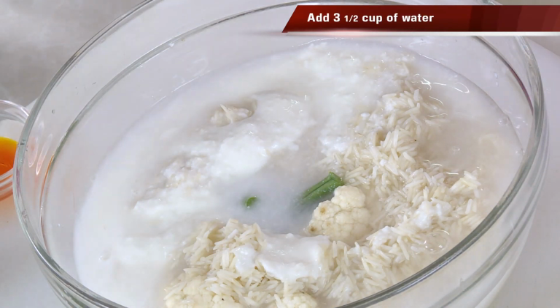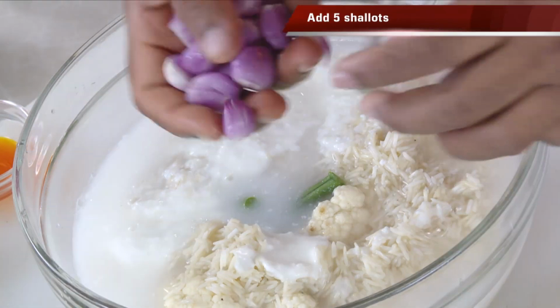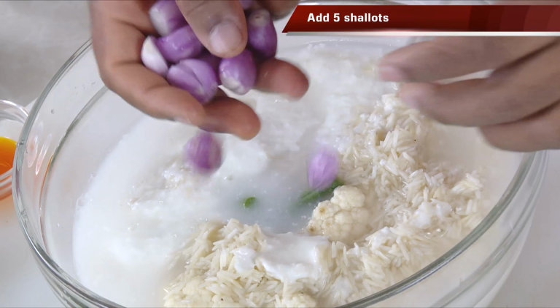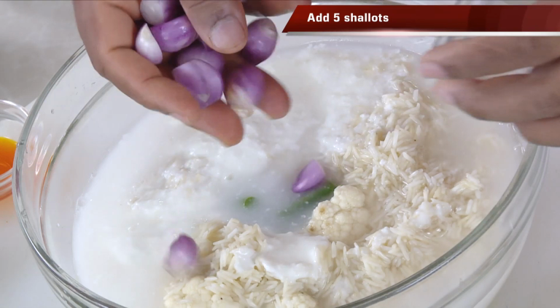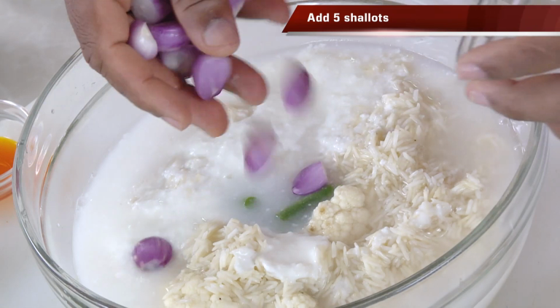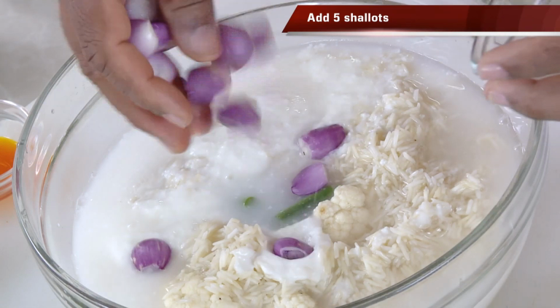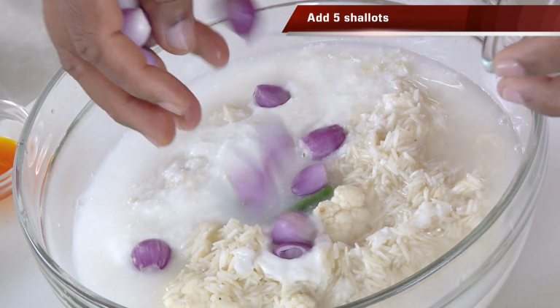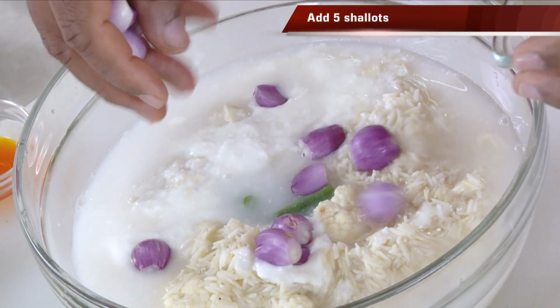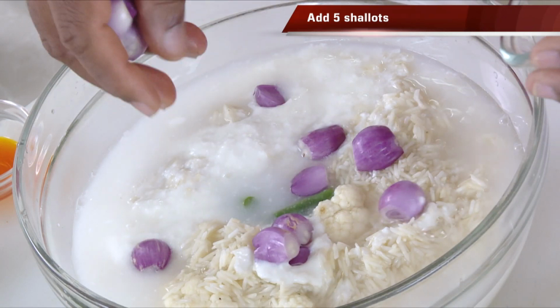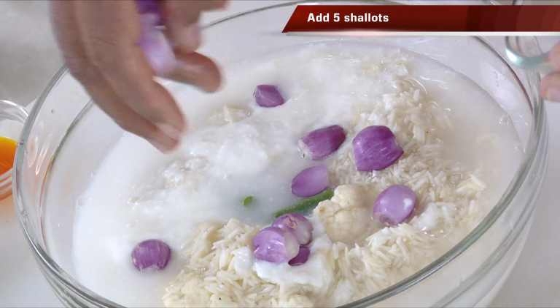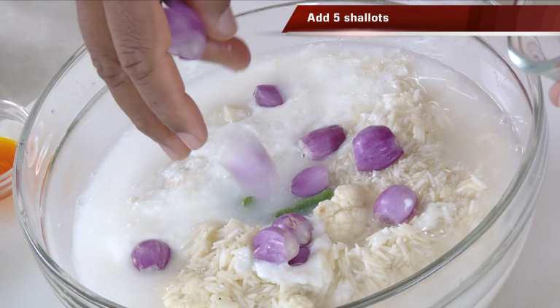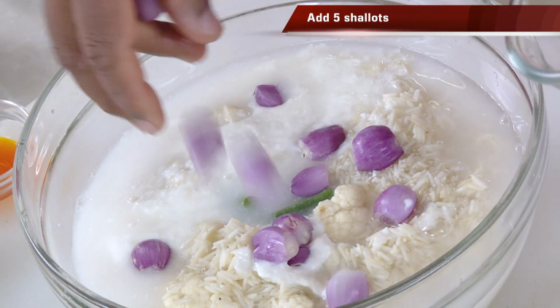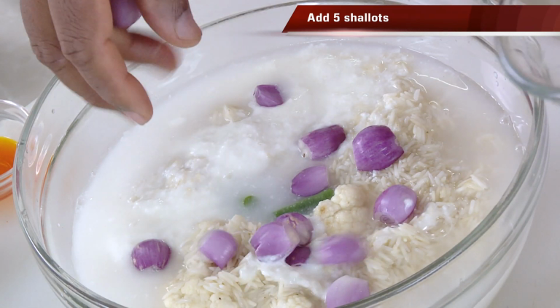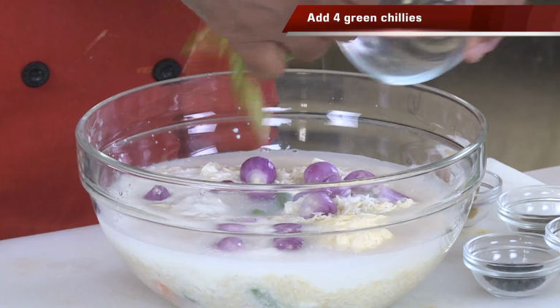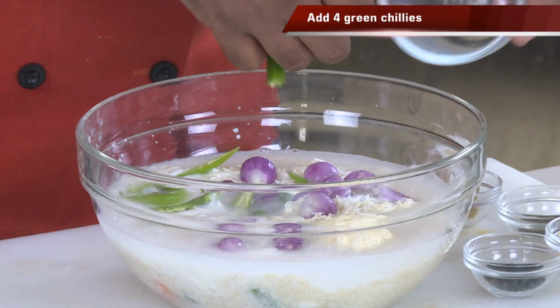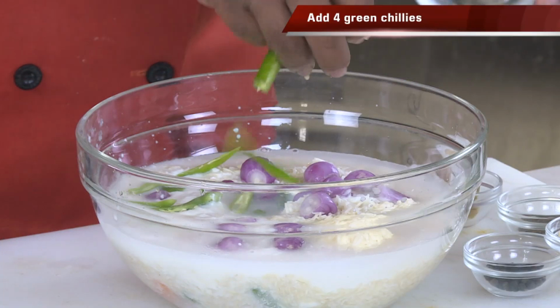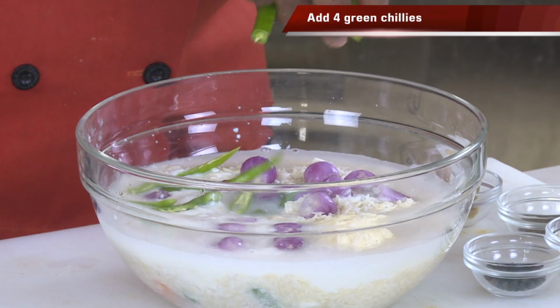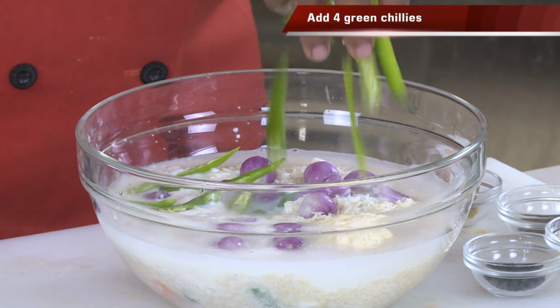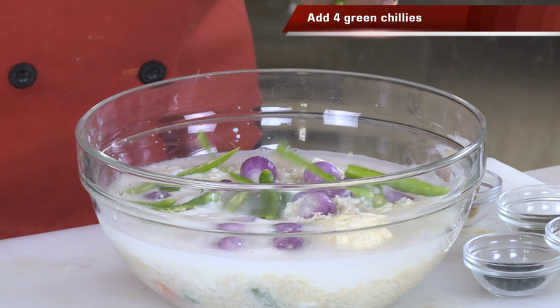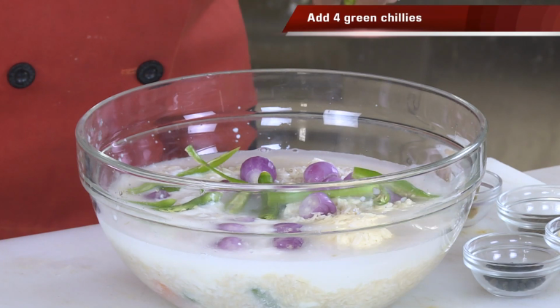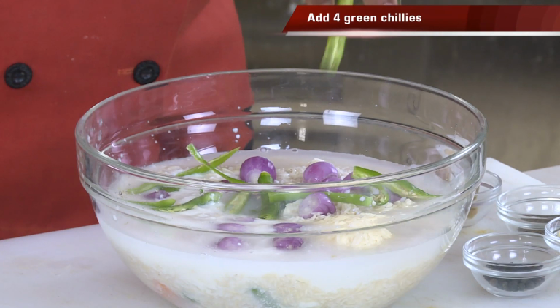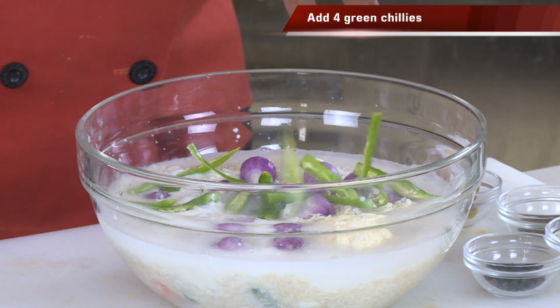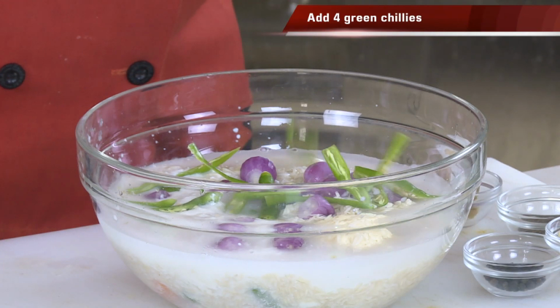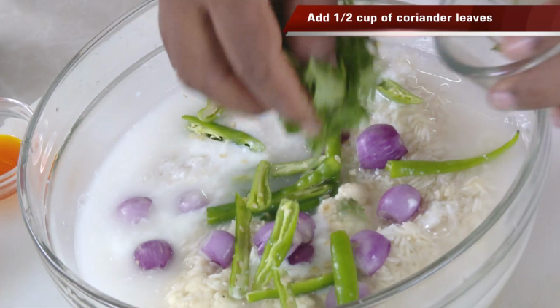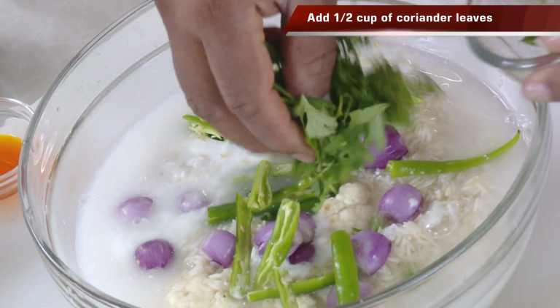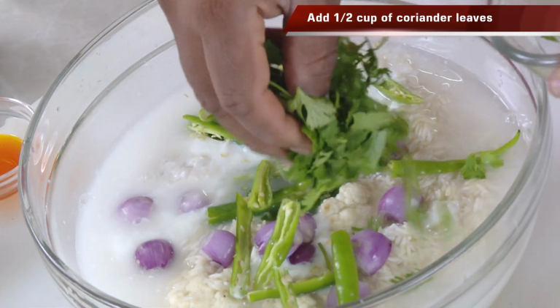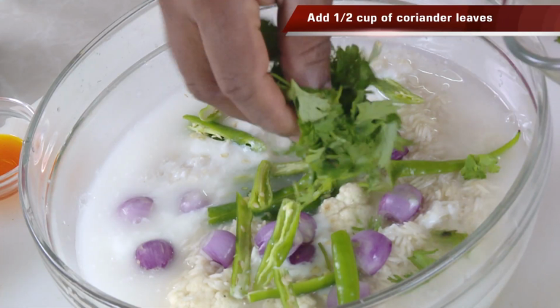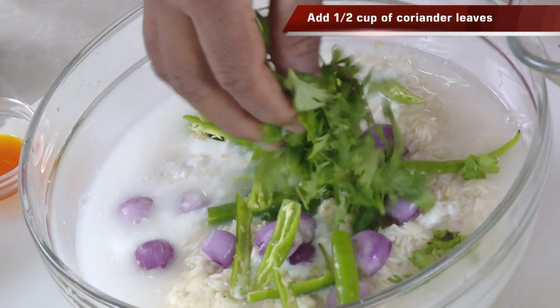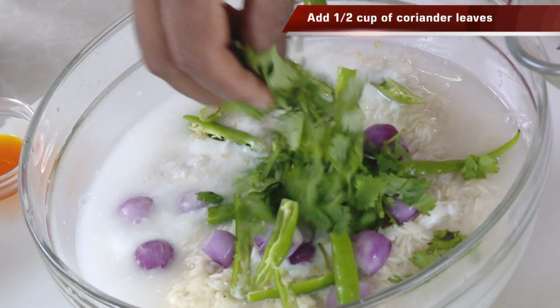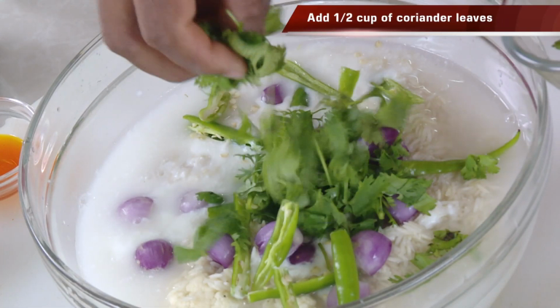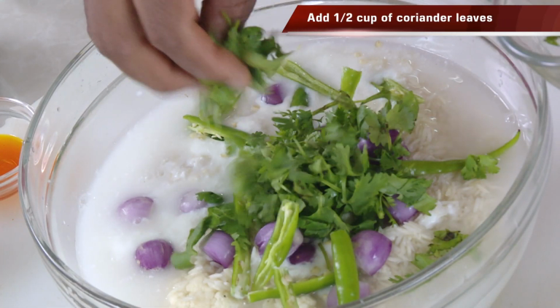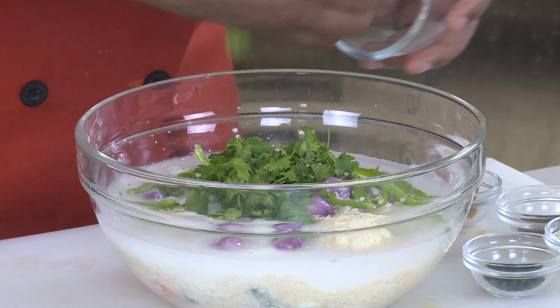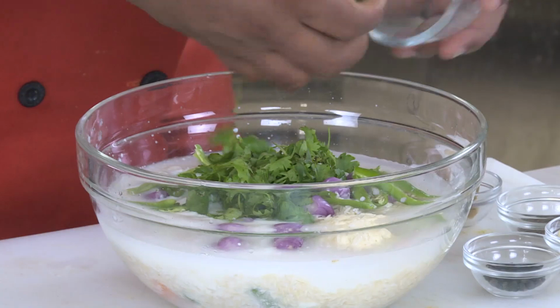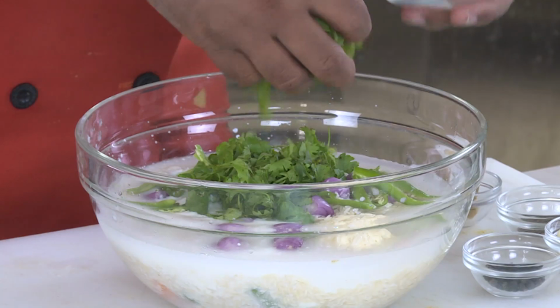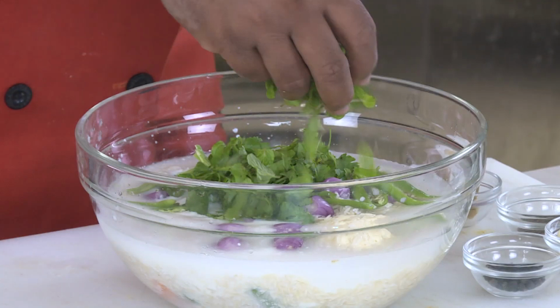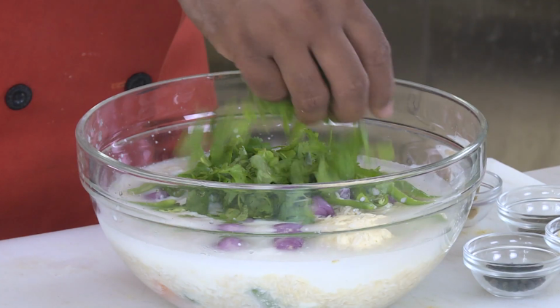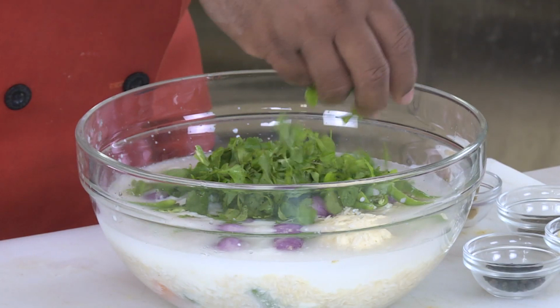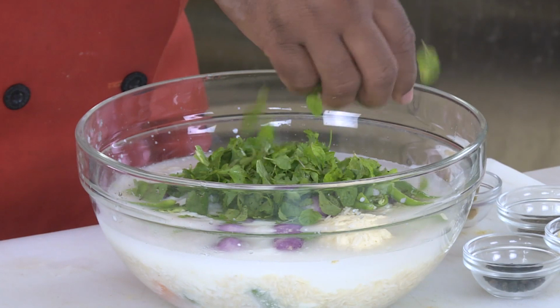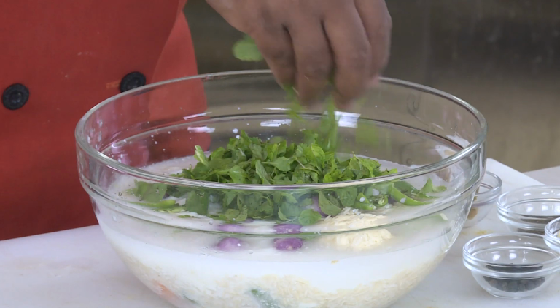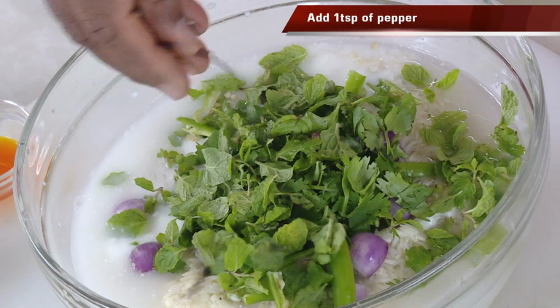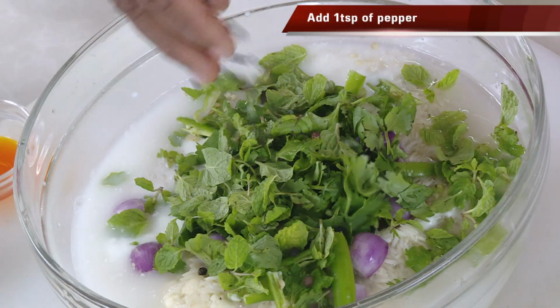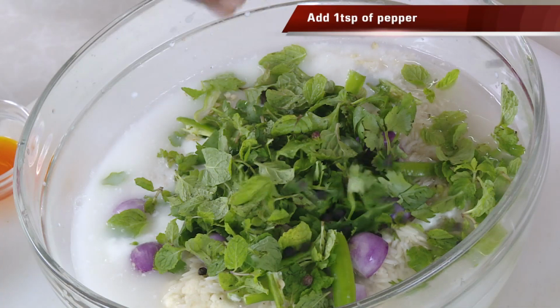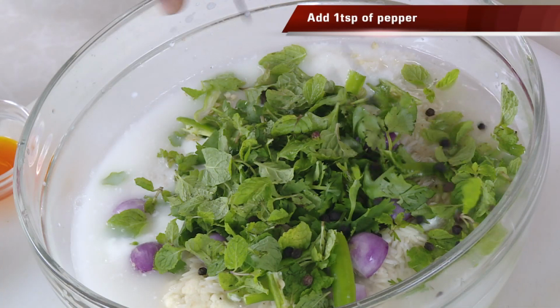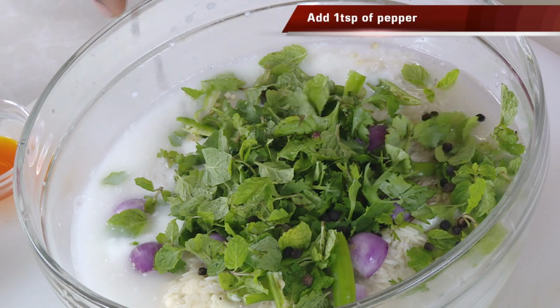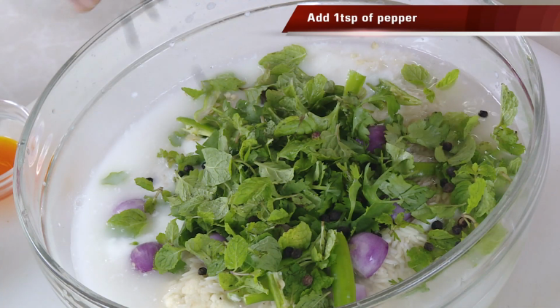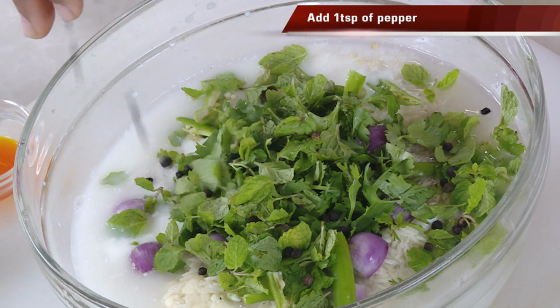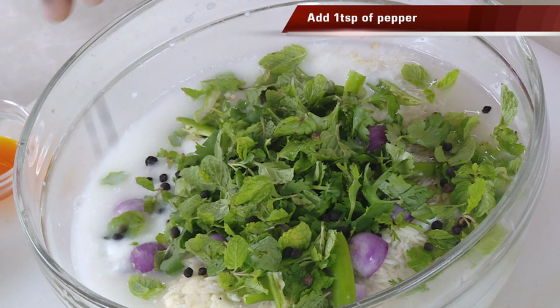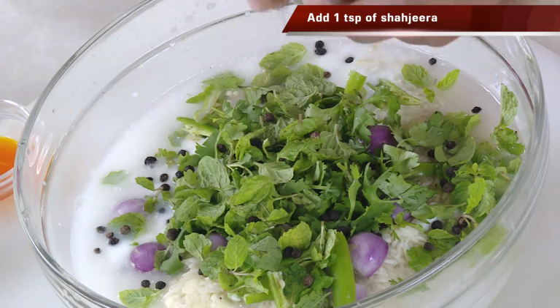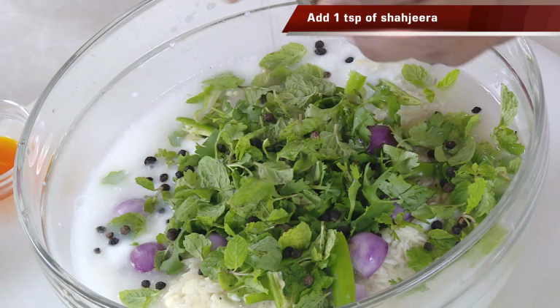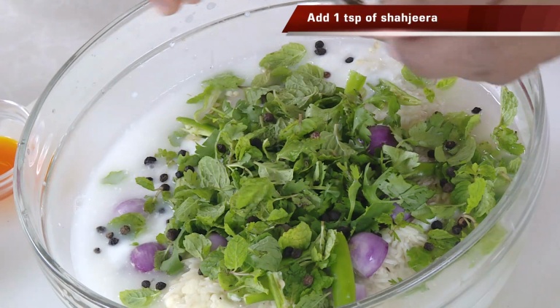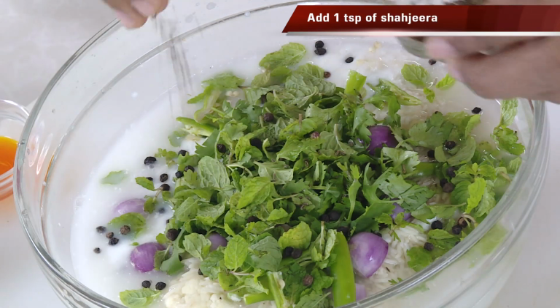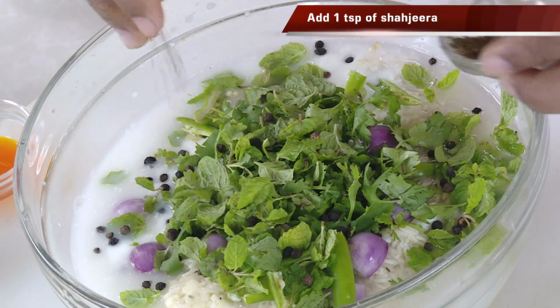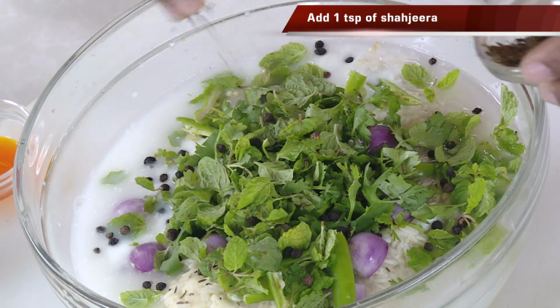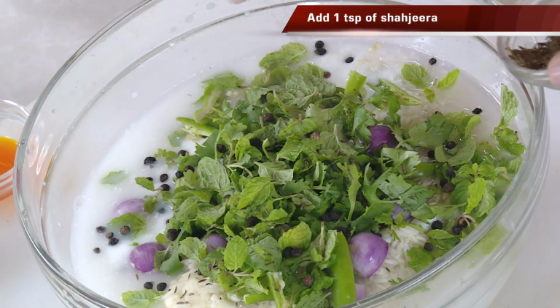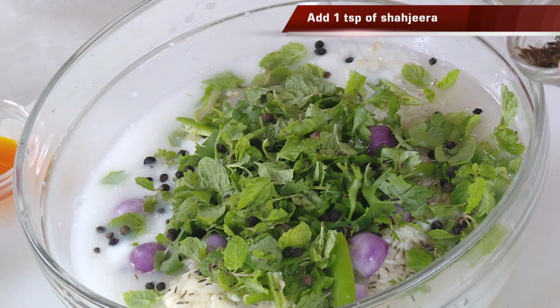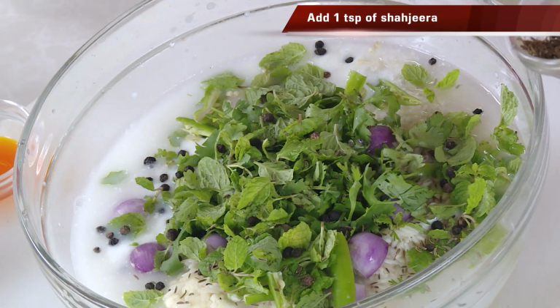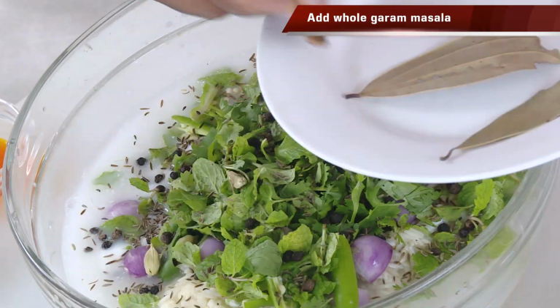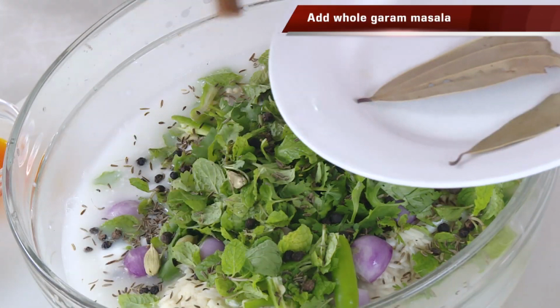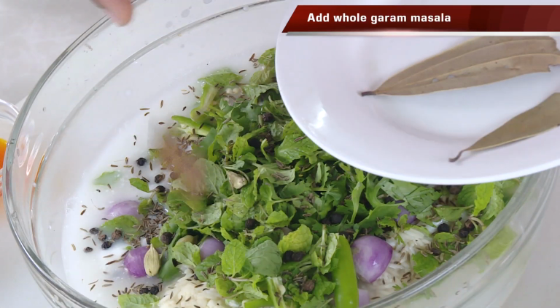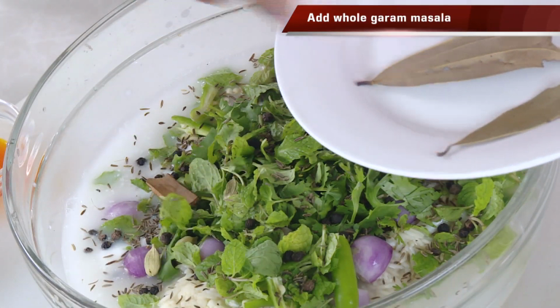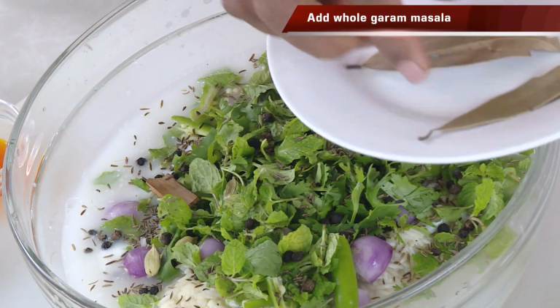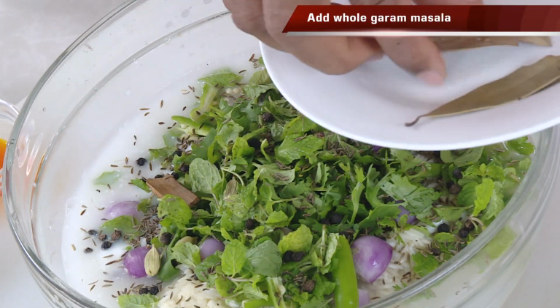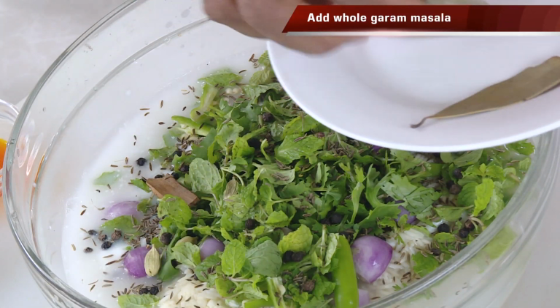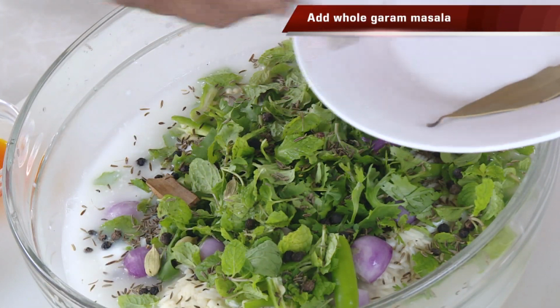Add a pode and put this with little springs: parOD, putine, mirwelt, shaijeera, whole garam masala.